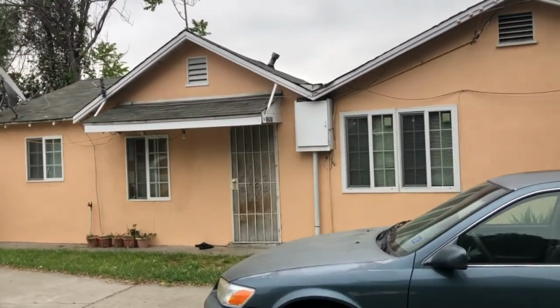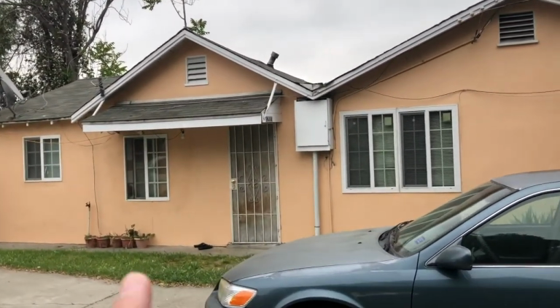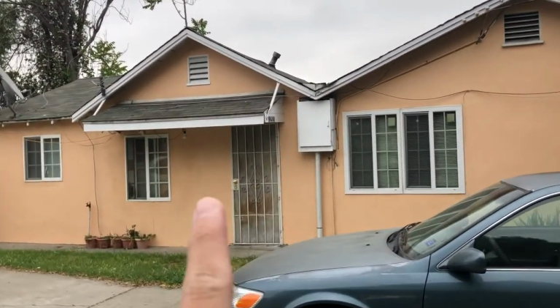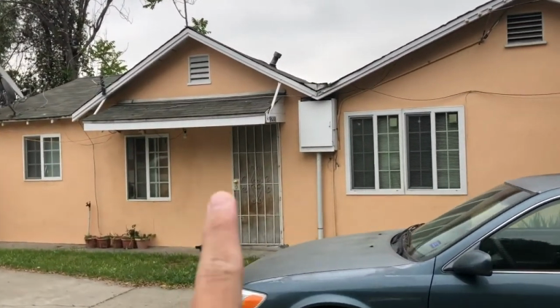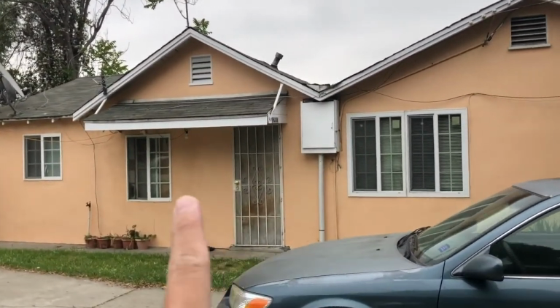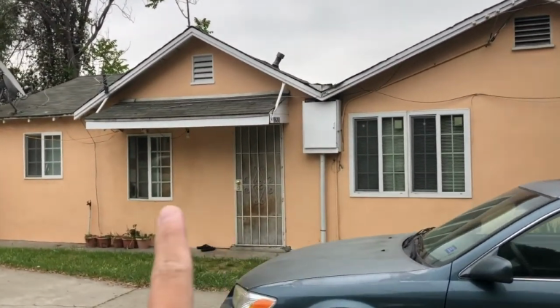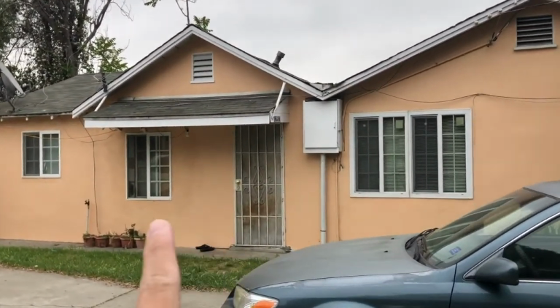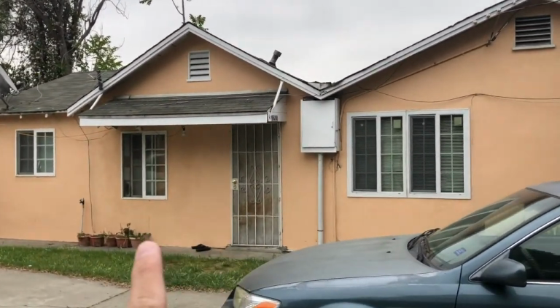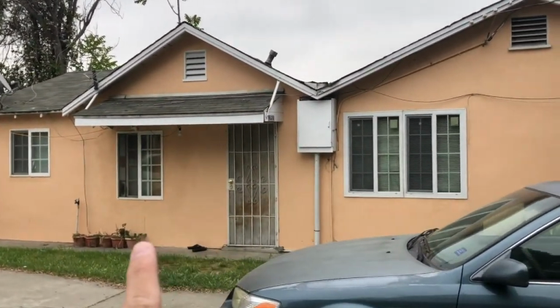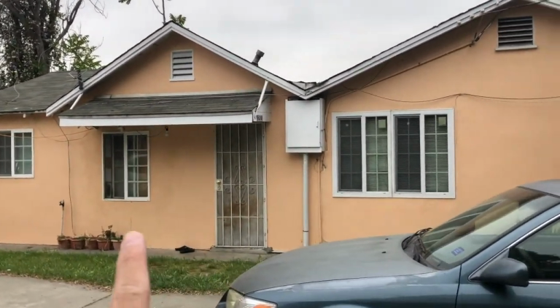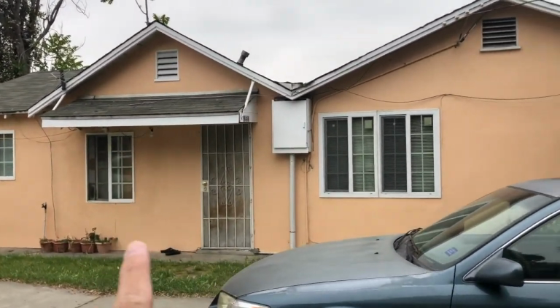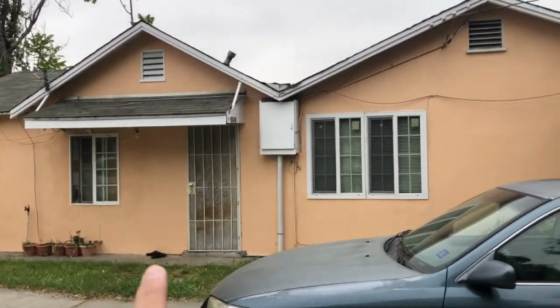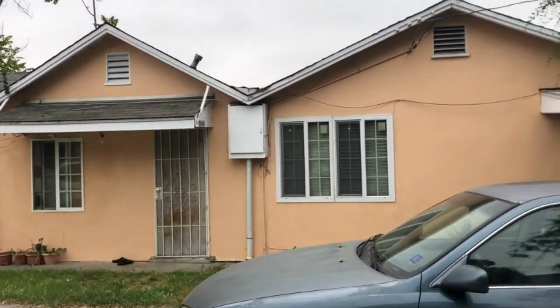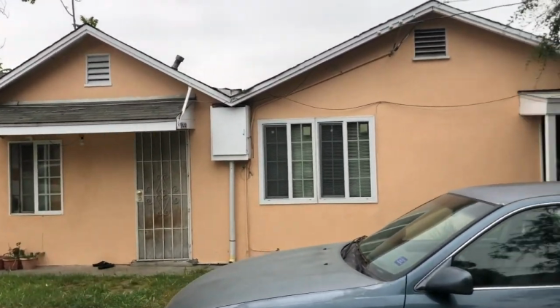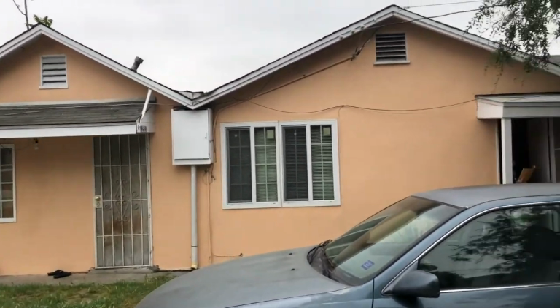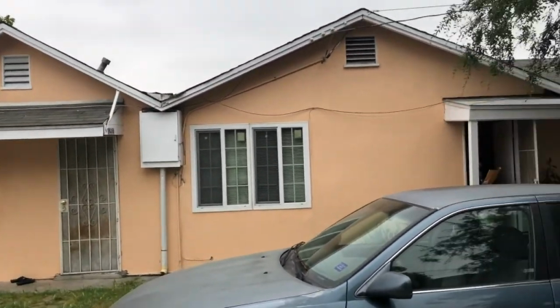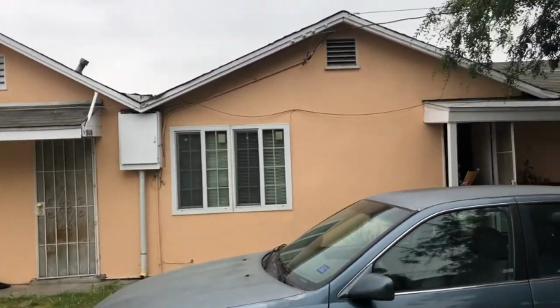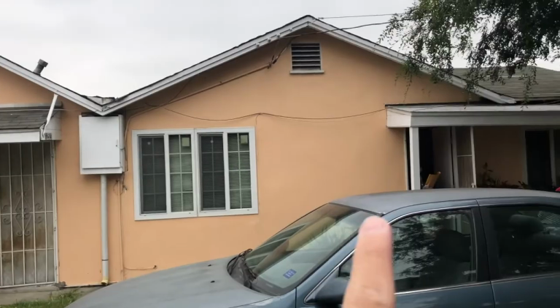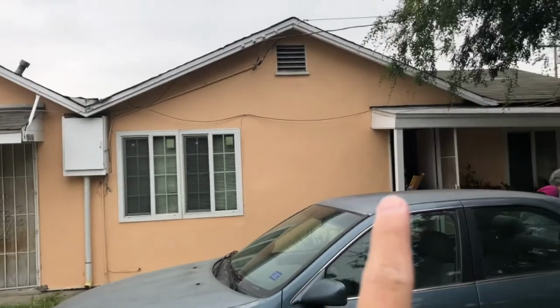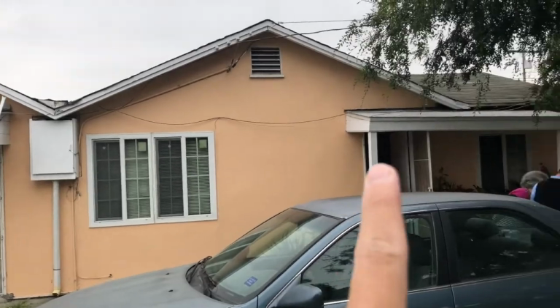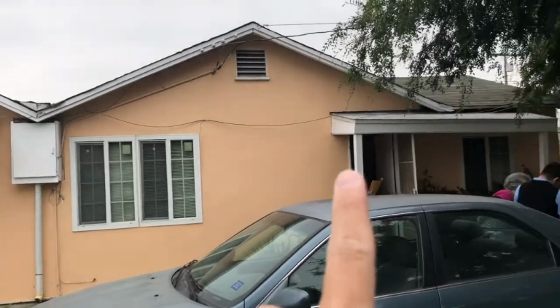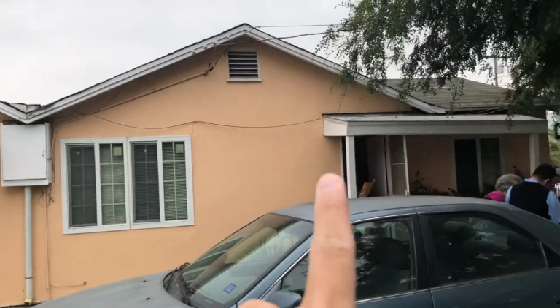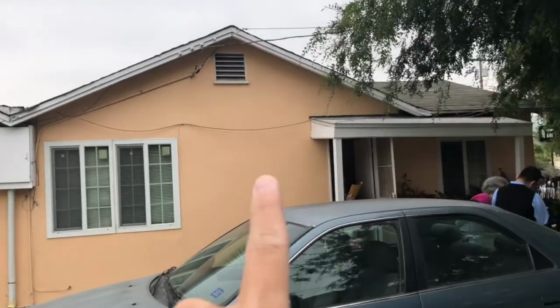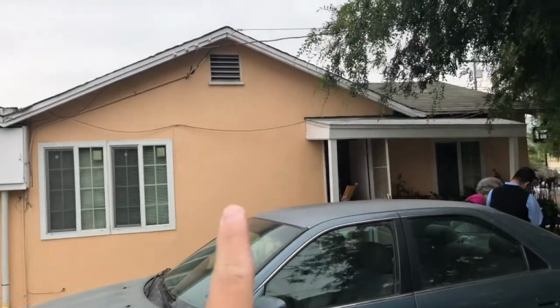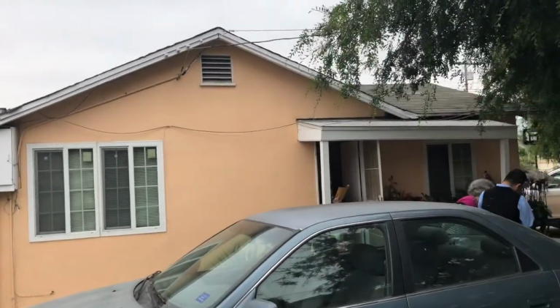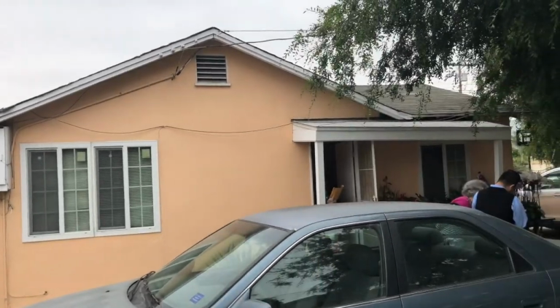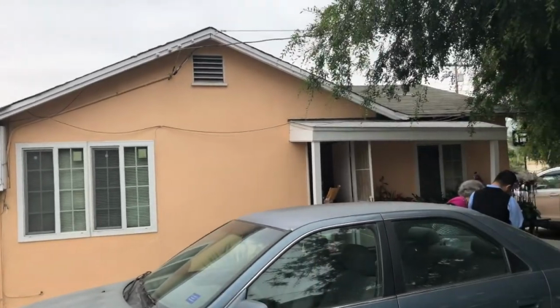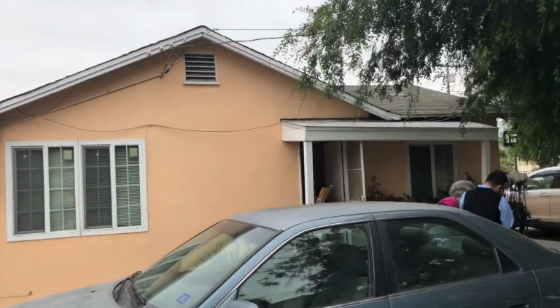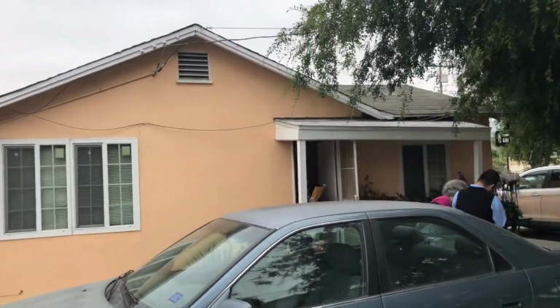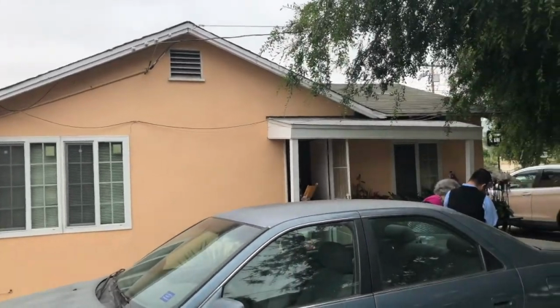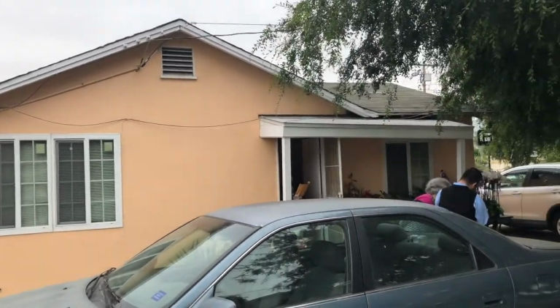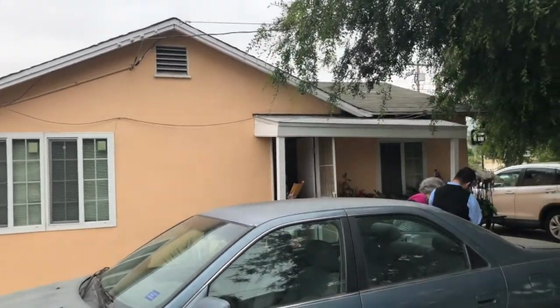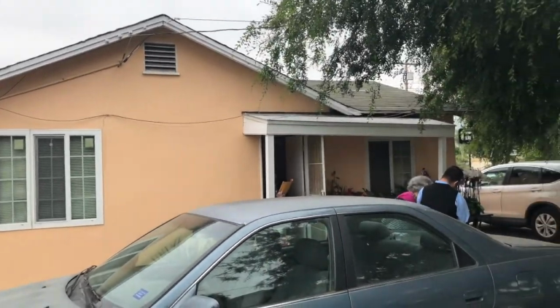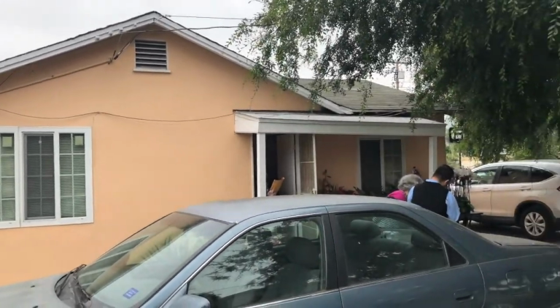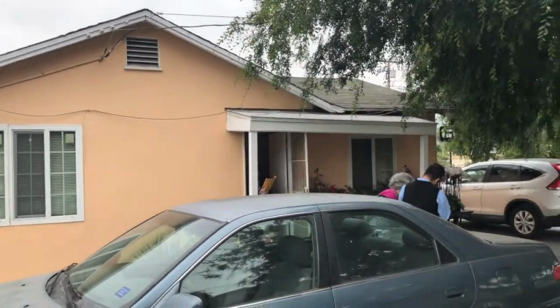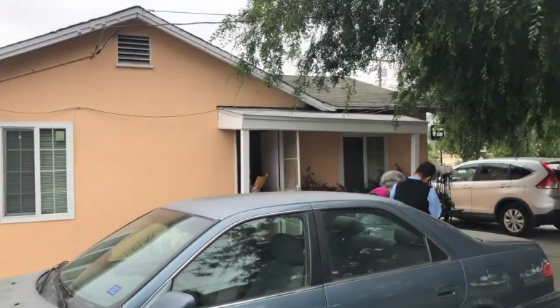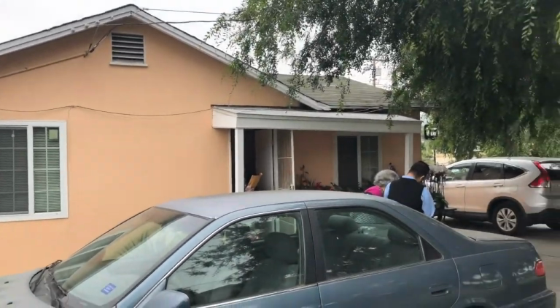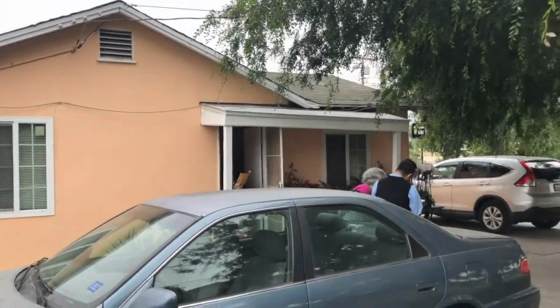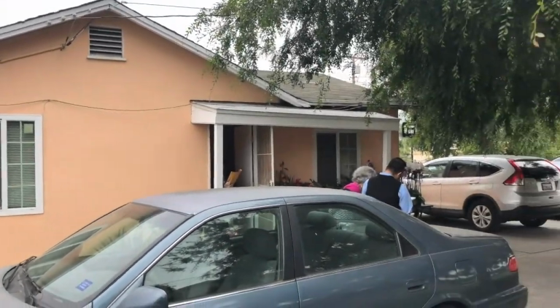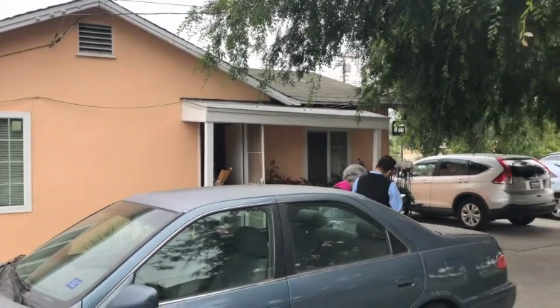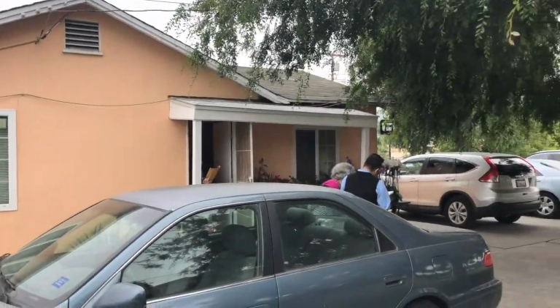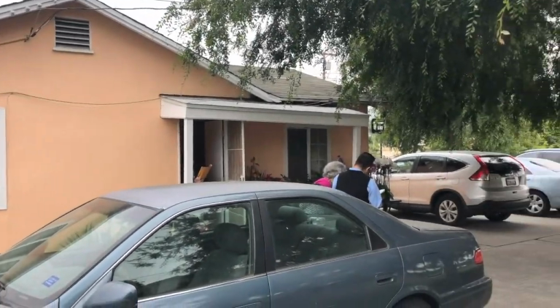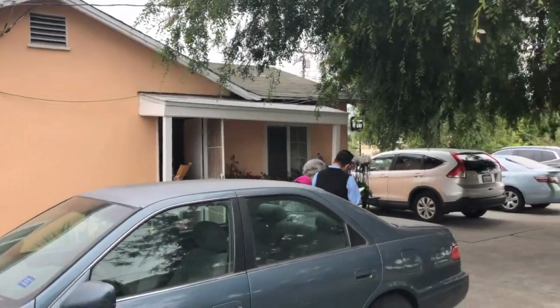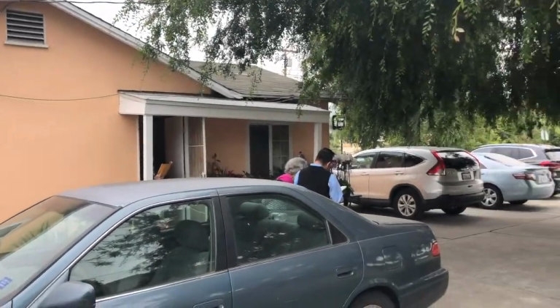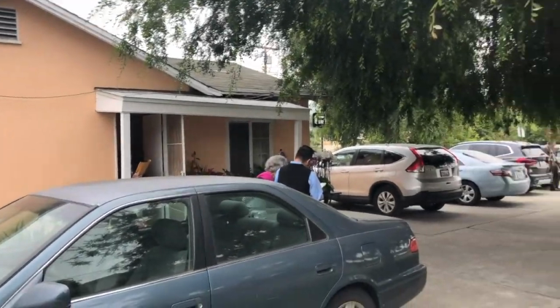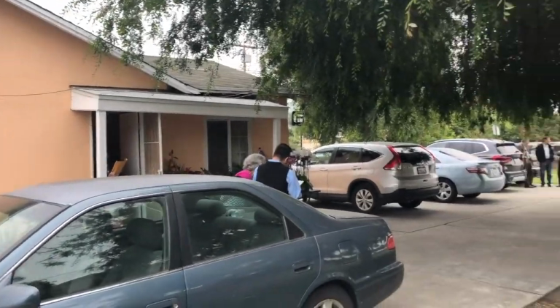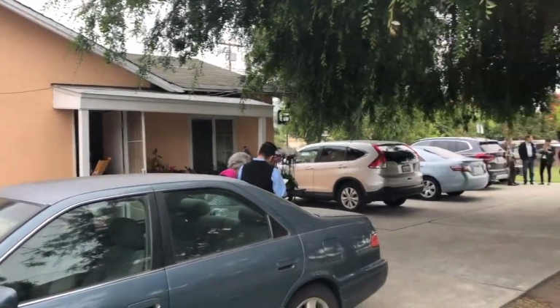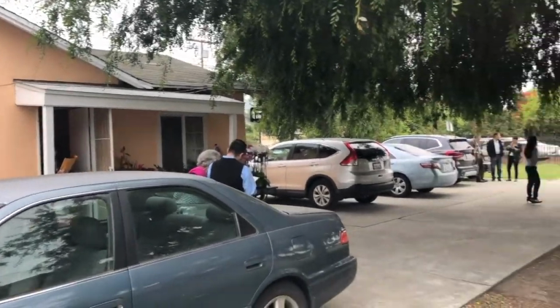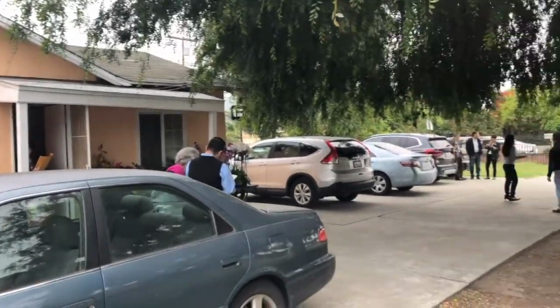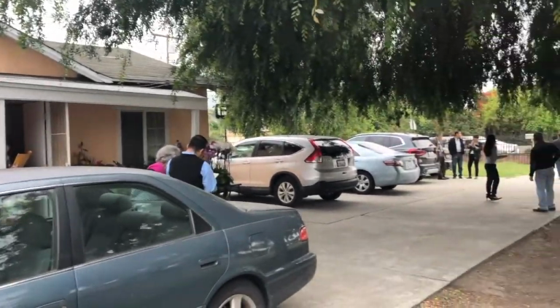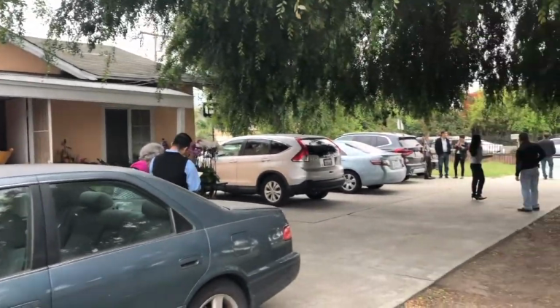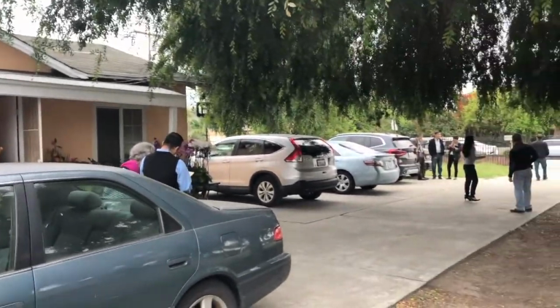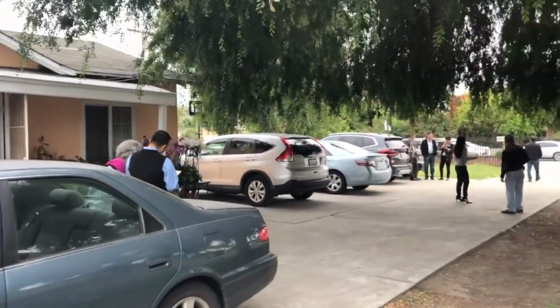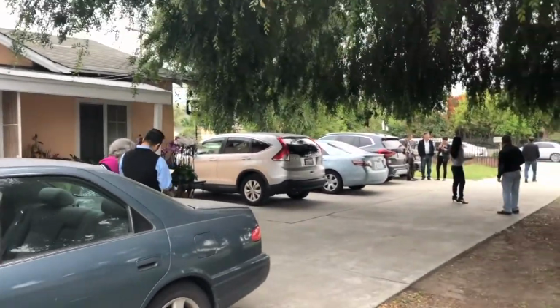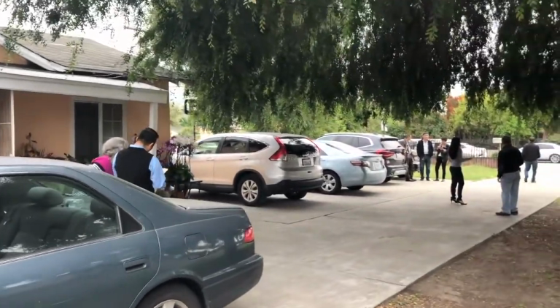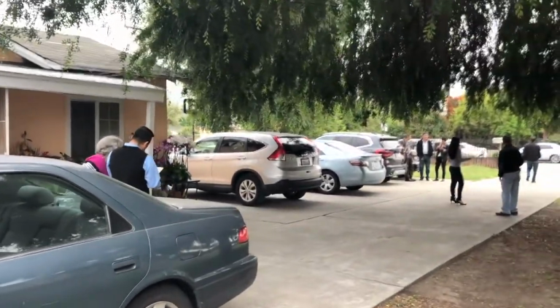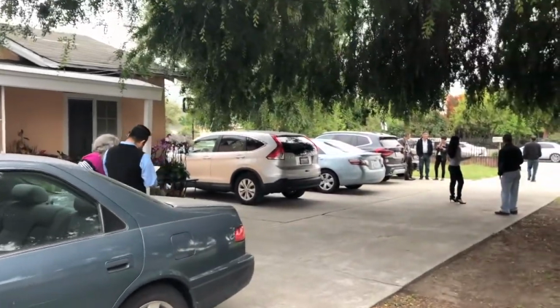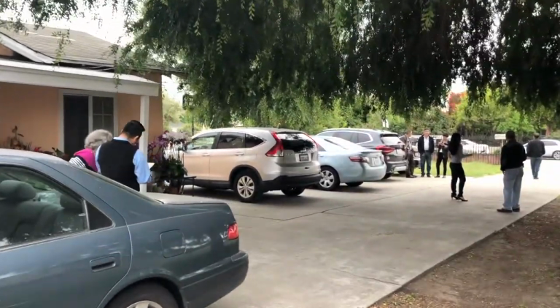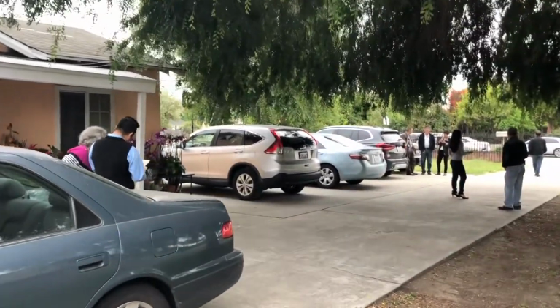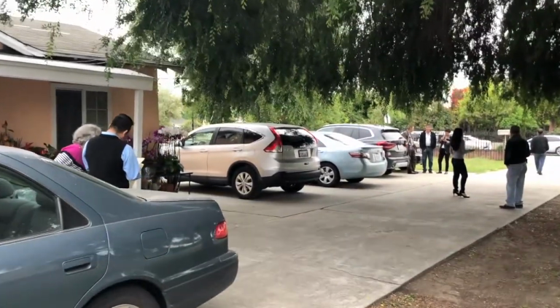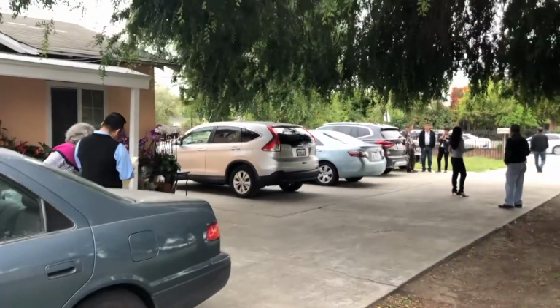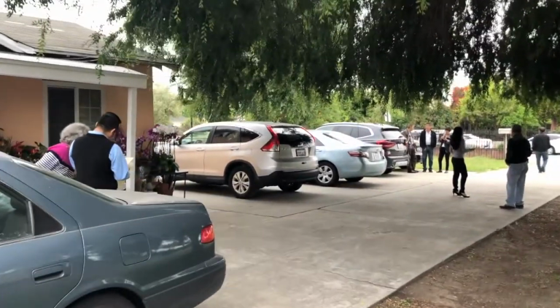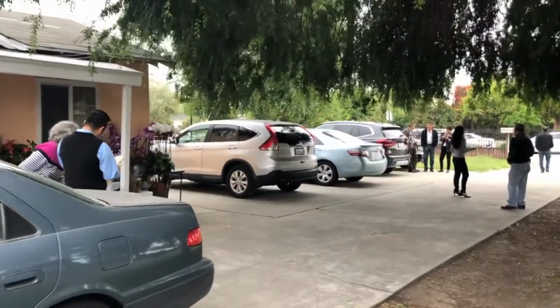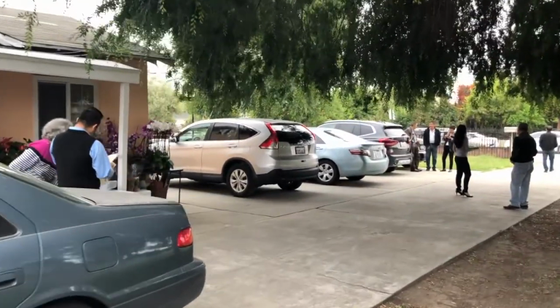One bedroom, one bath here. One bedroom, one bath here. One bedroom, one bath there. Let's go take a look at the inside.